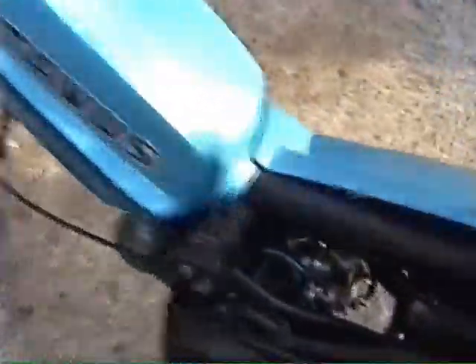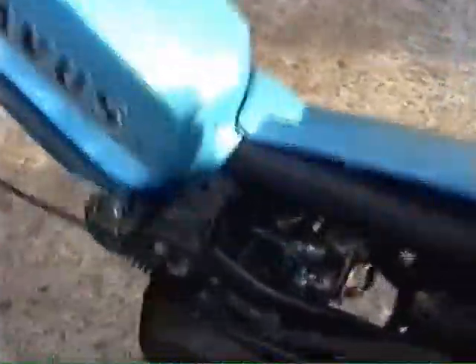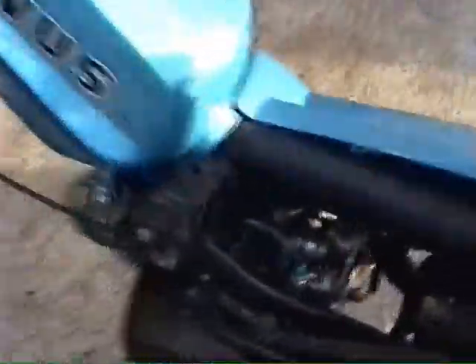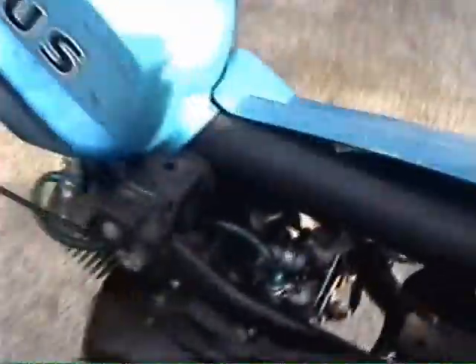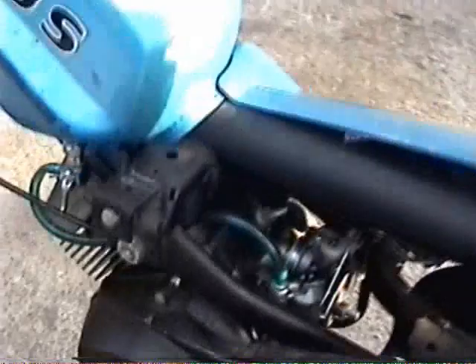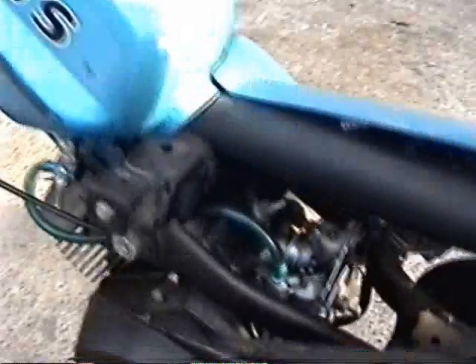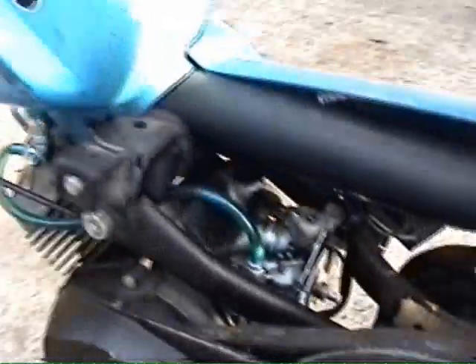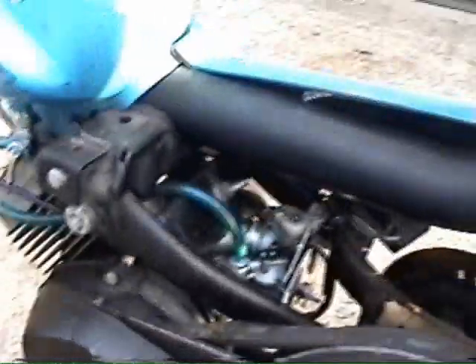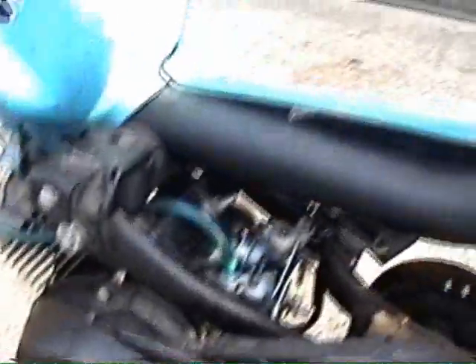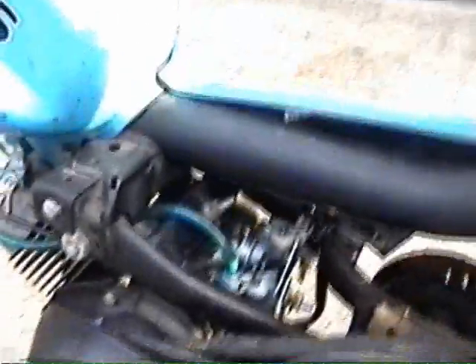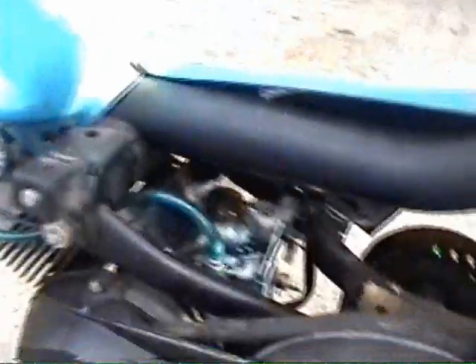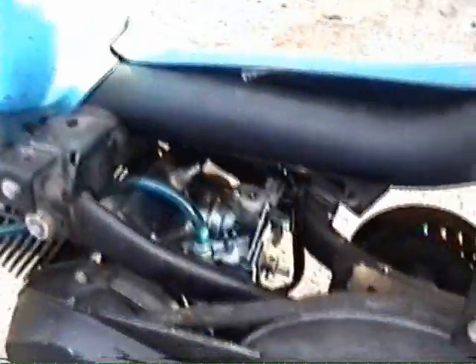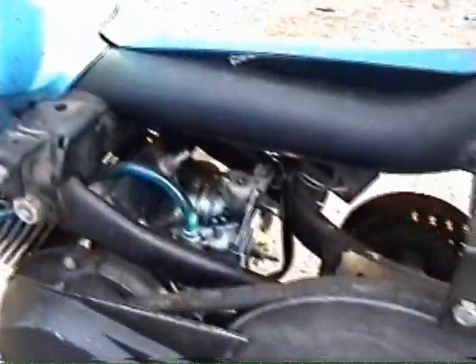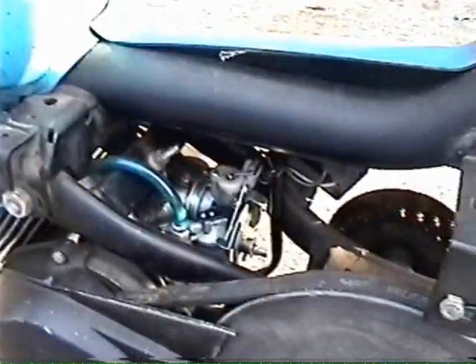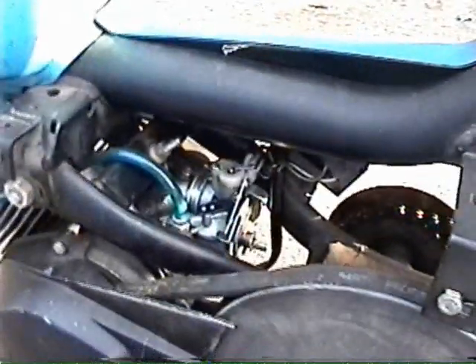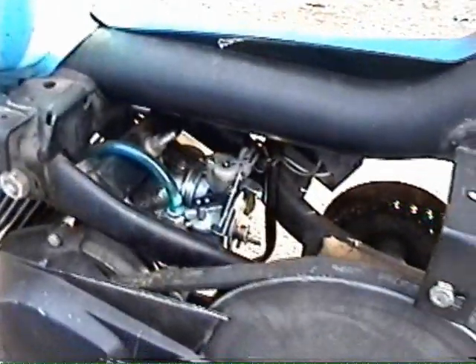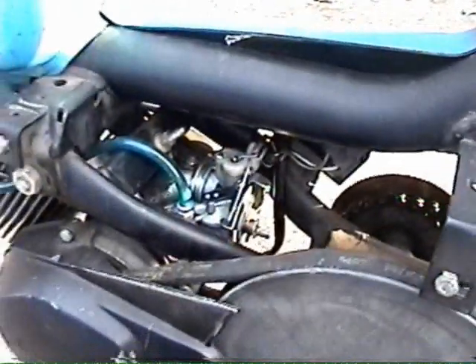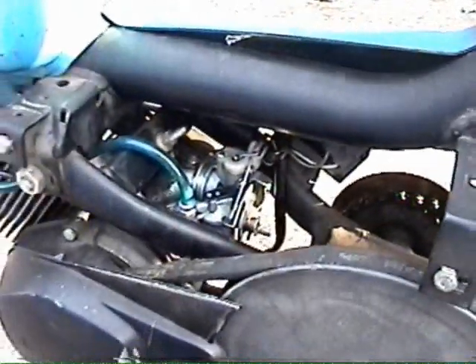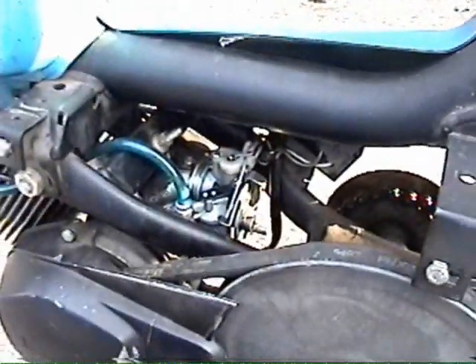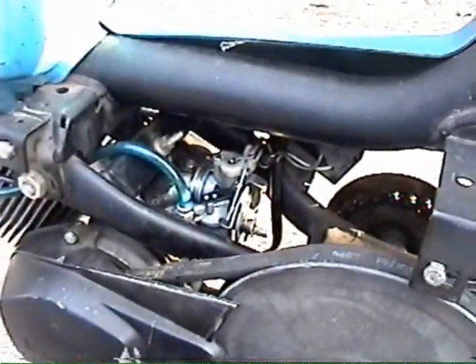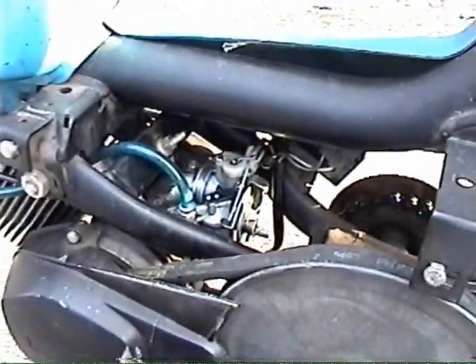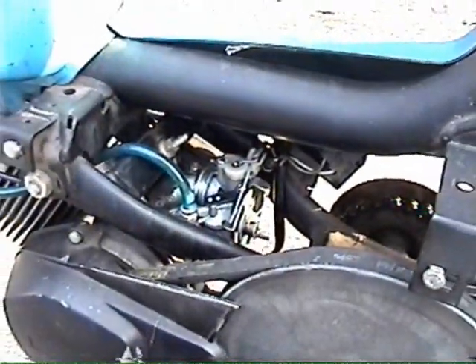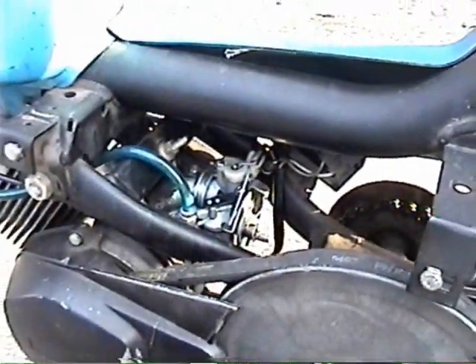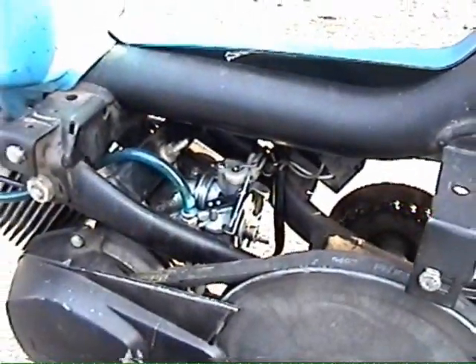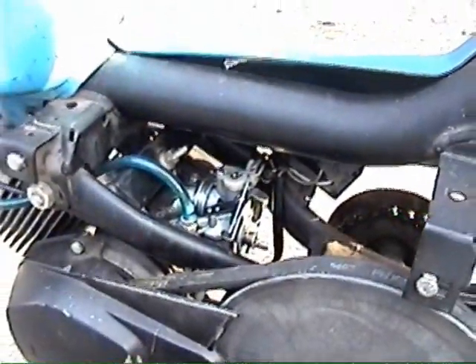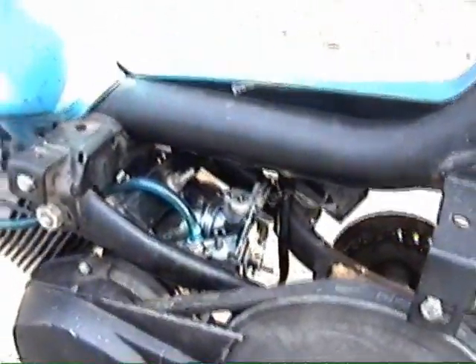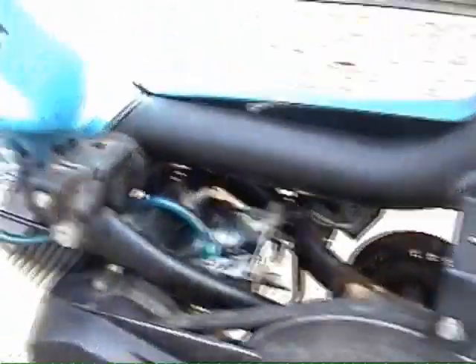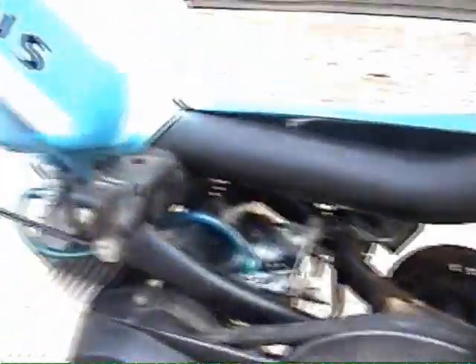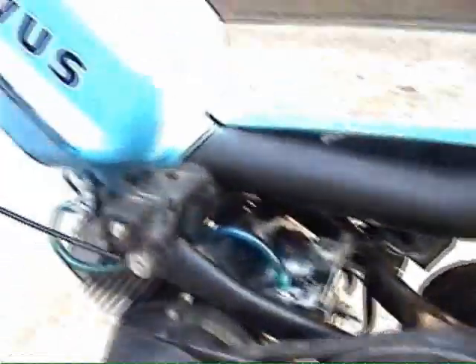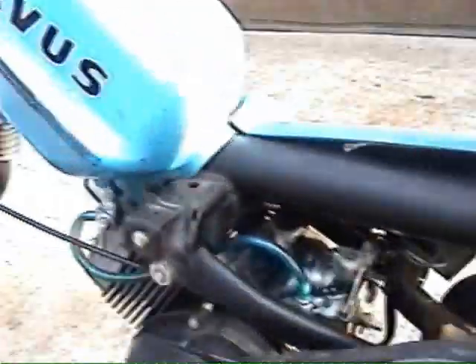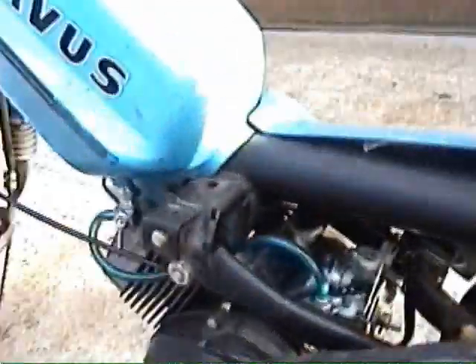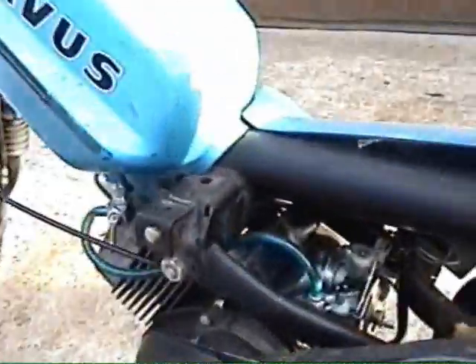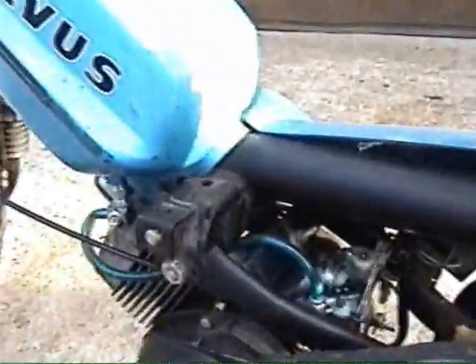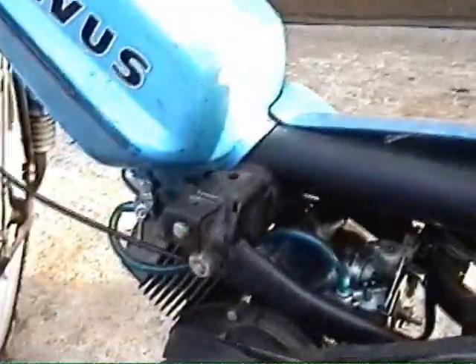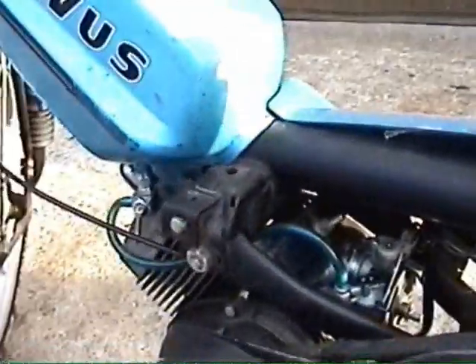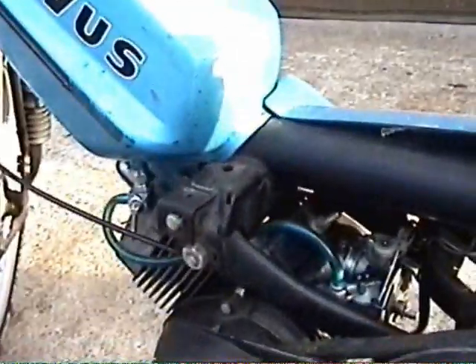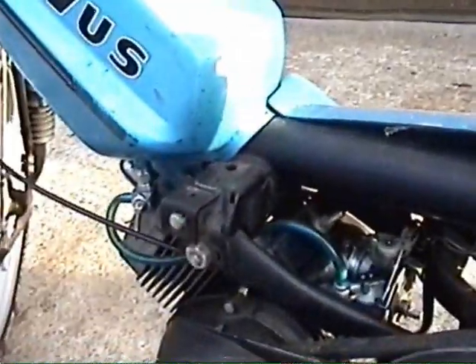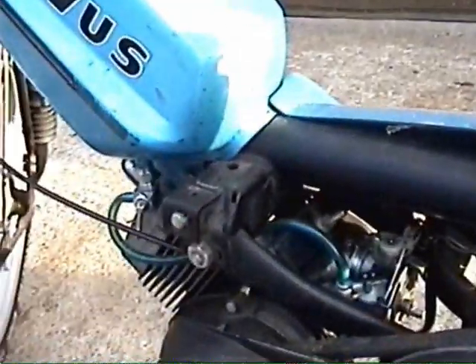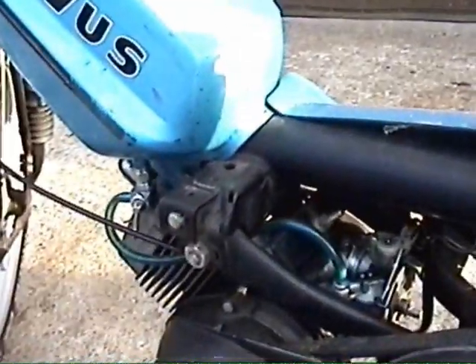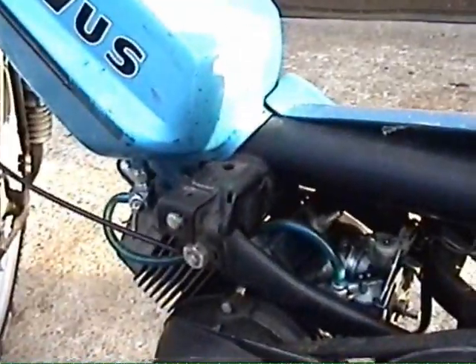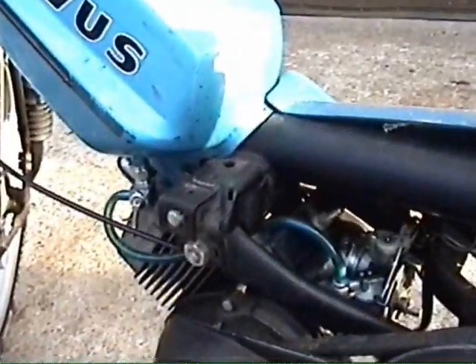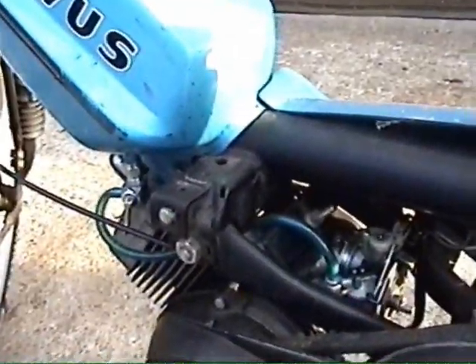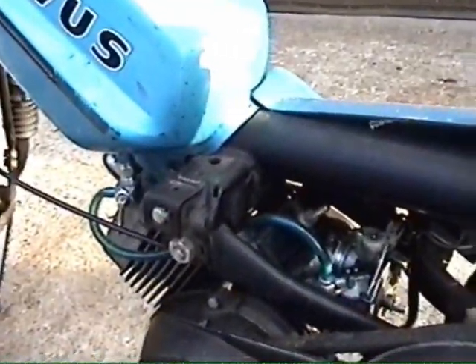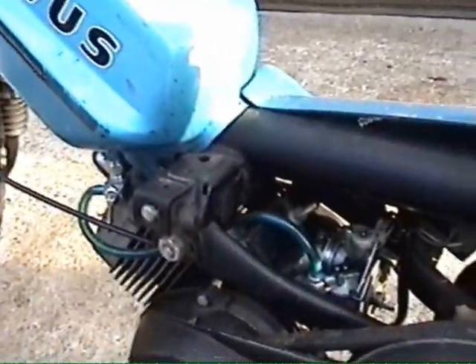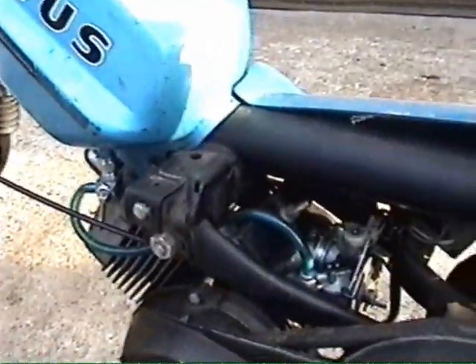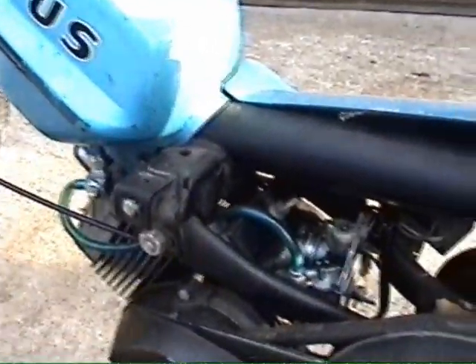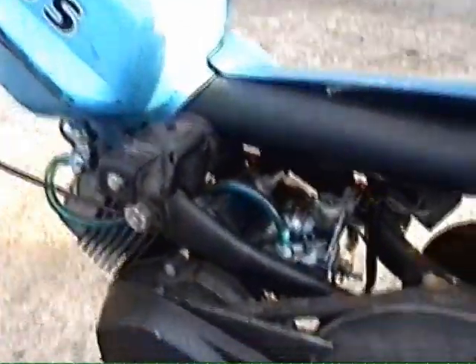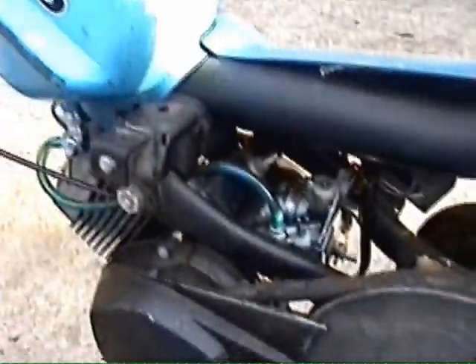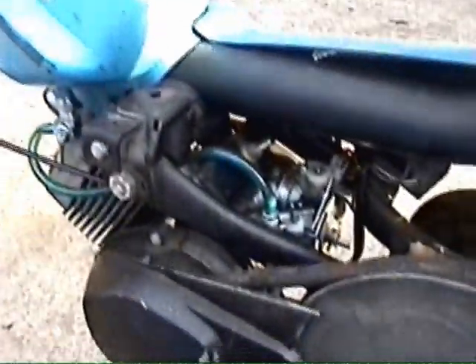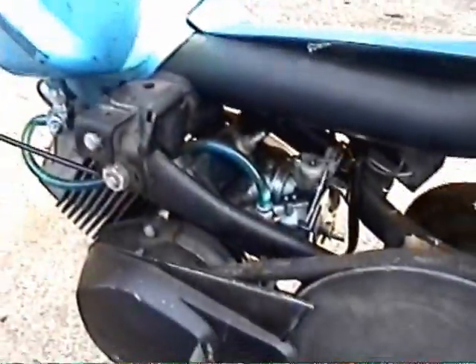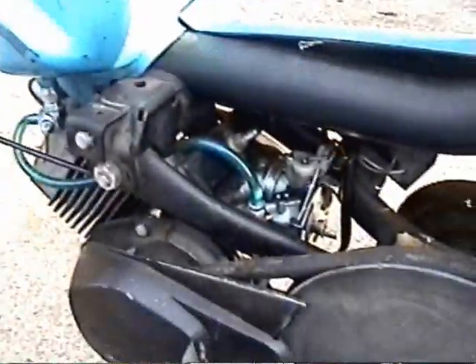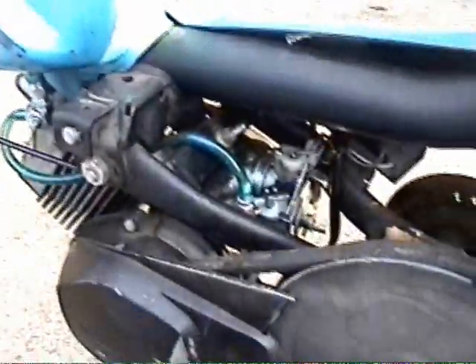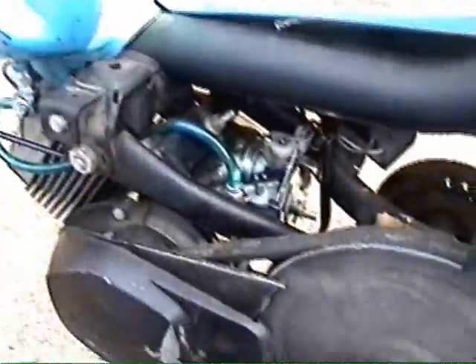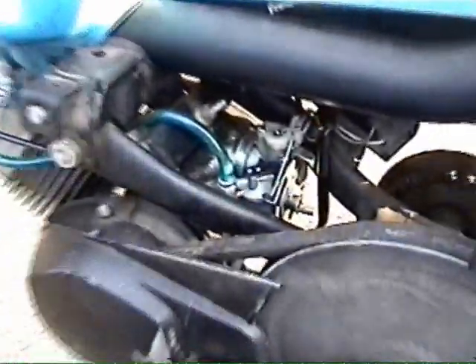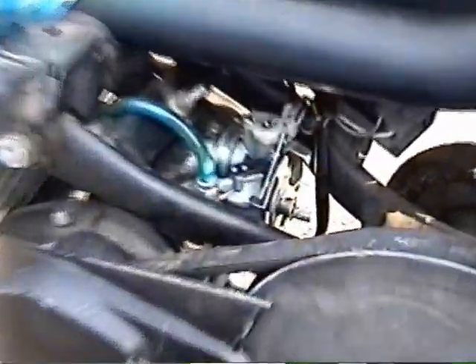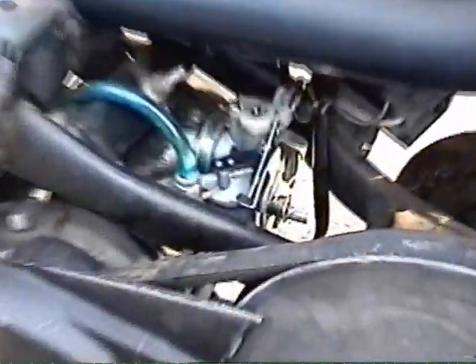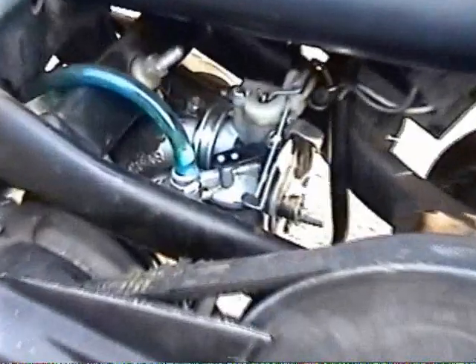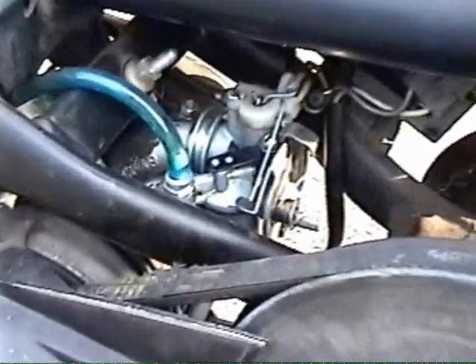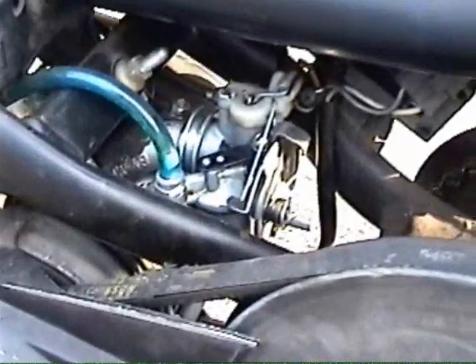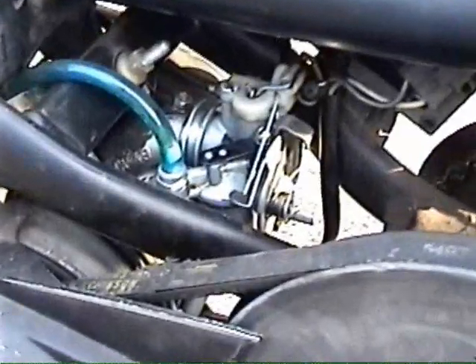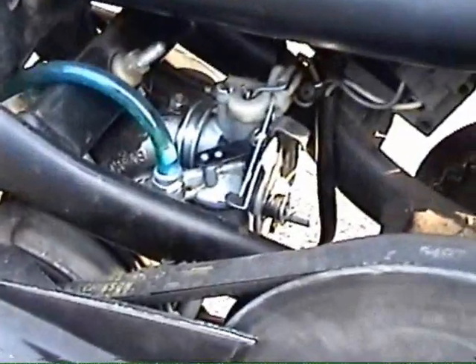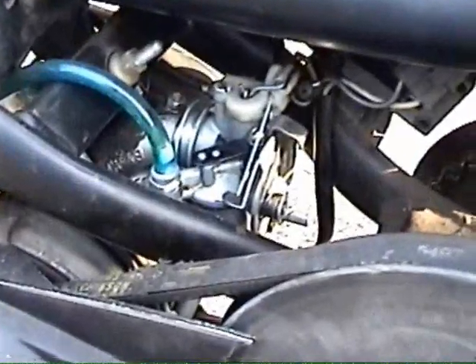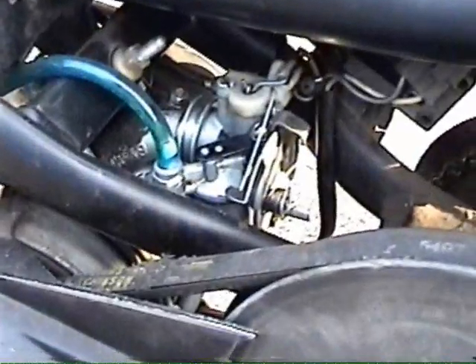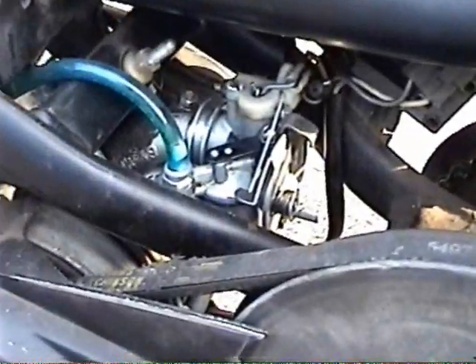On the left side, you can see it's missing the left side cover and the air box.